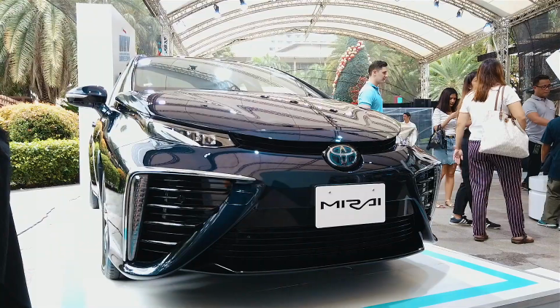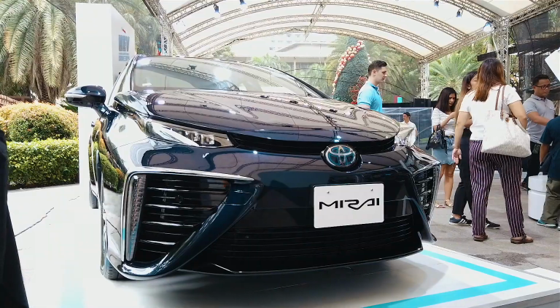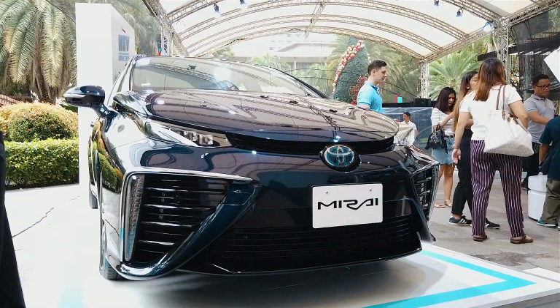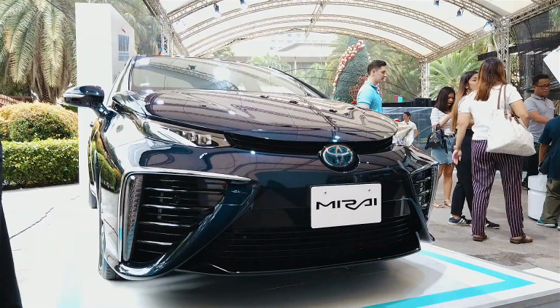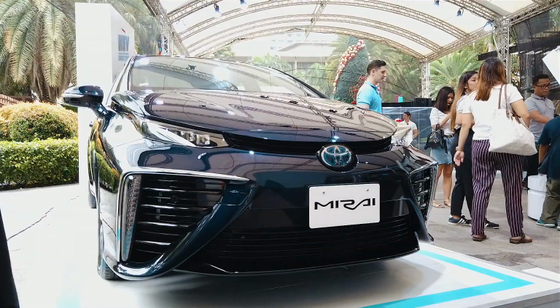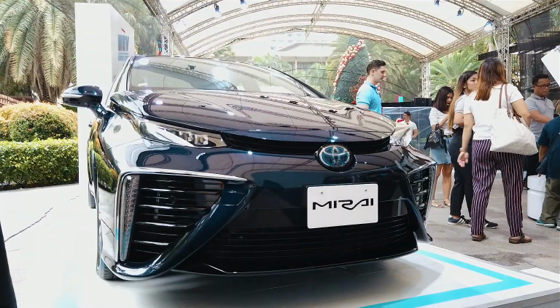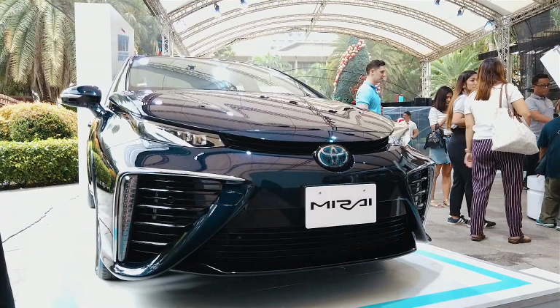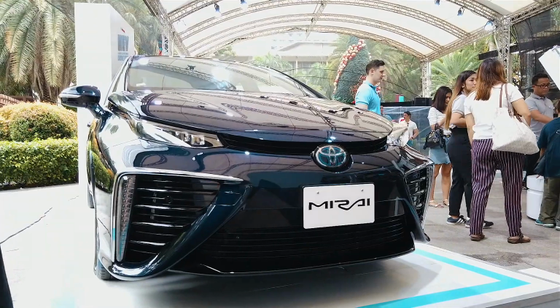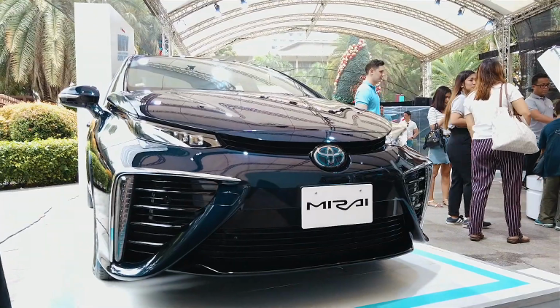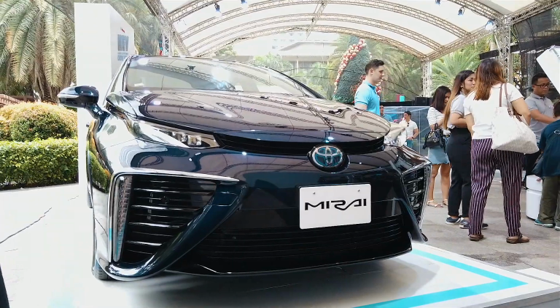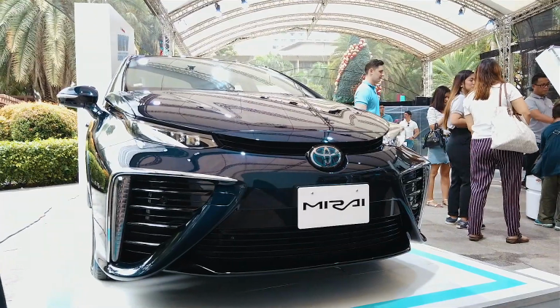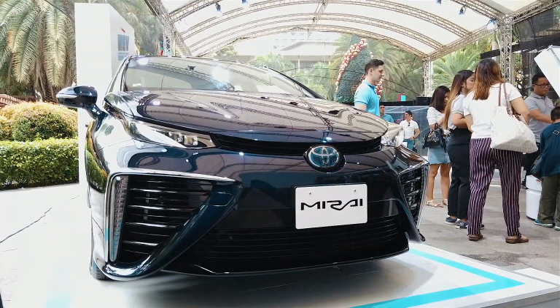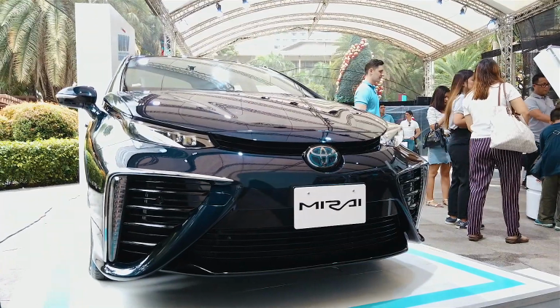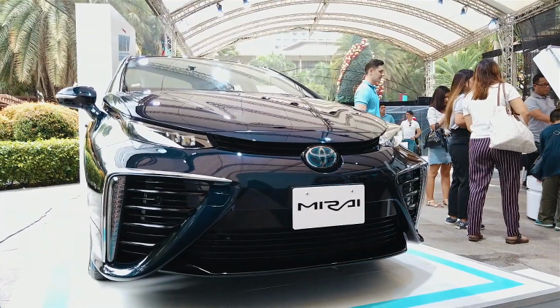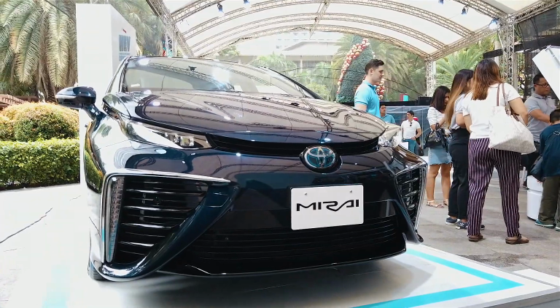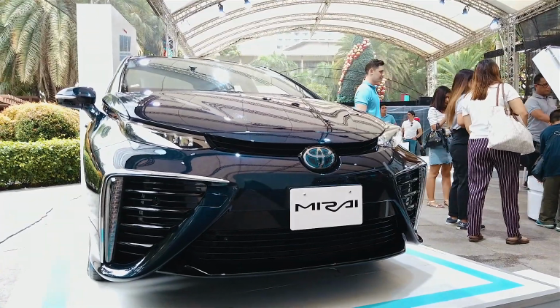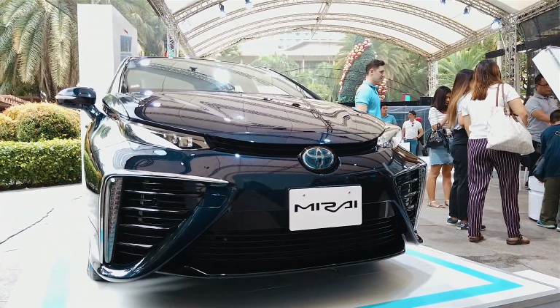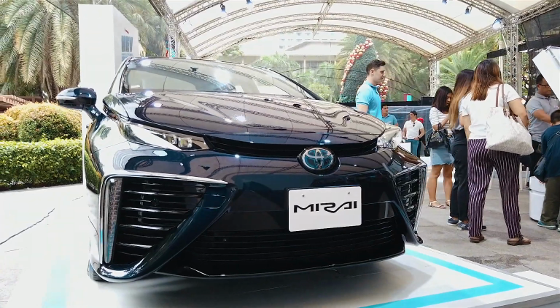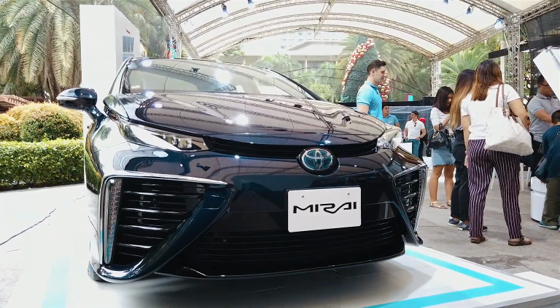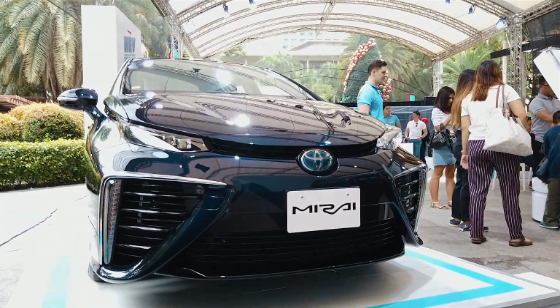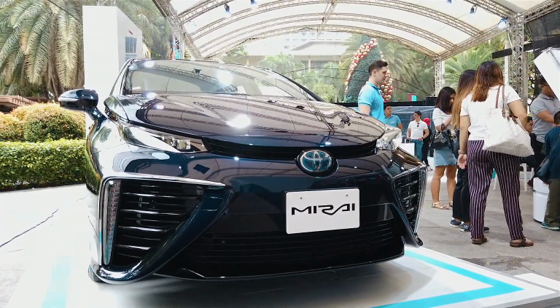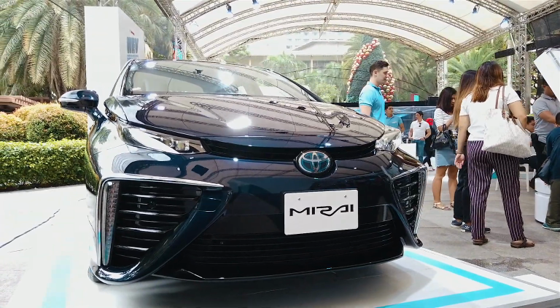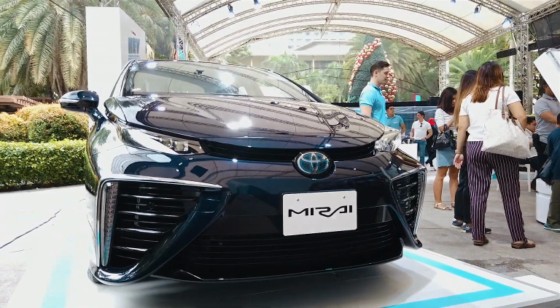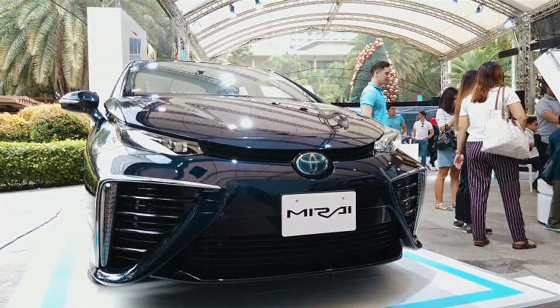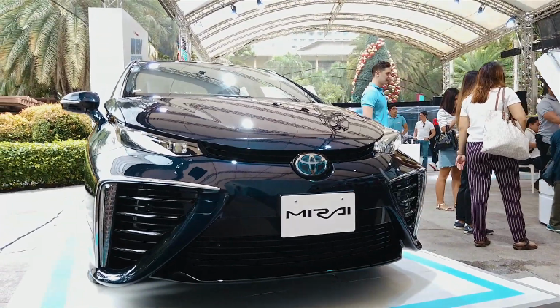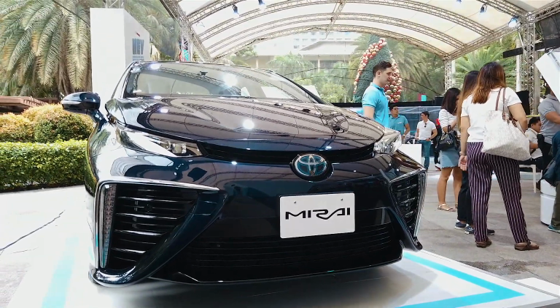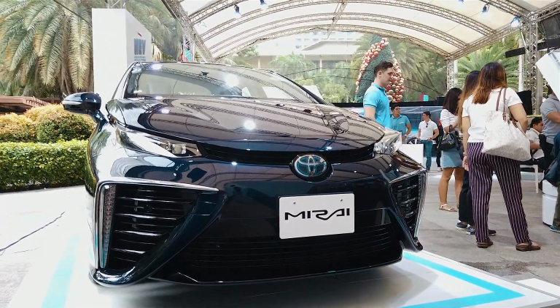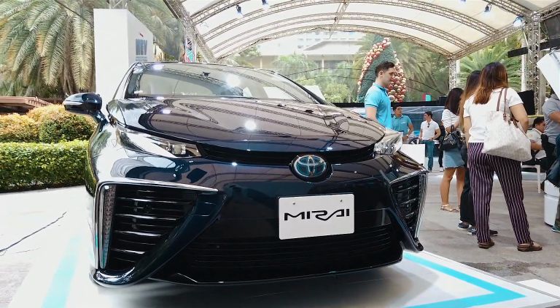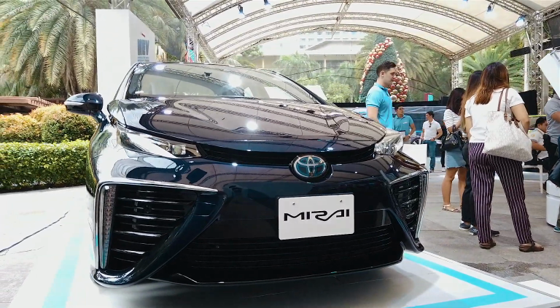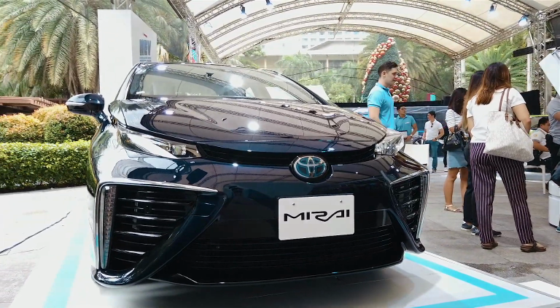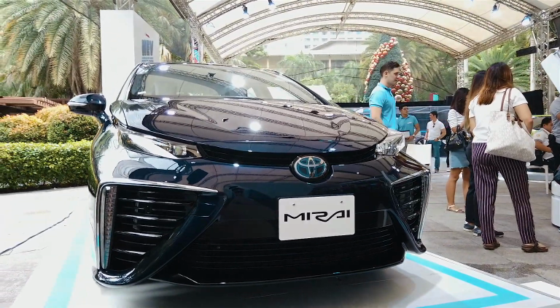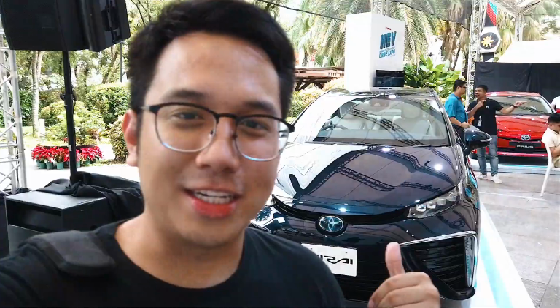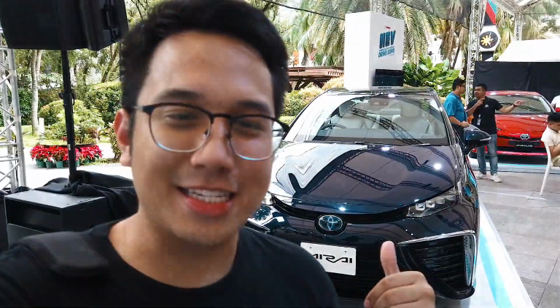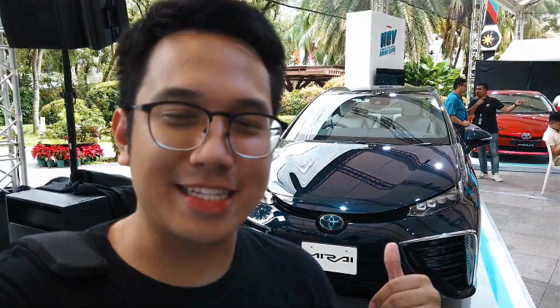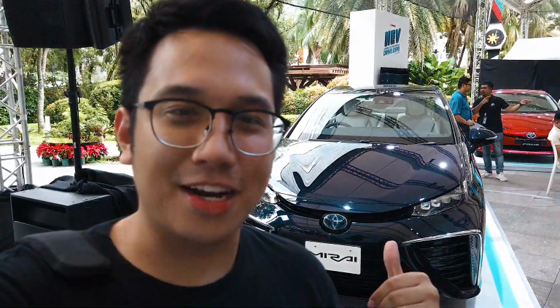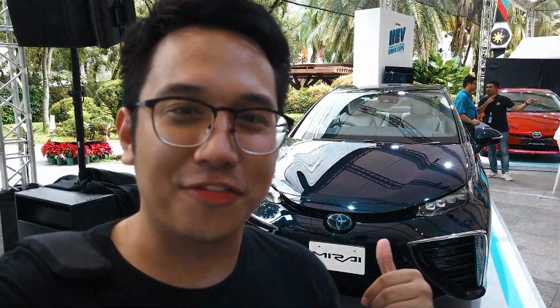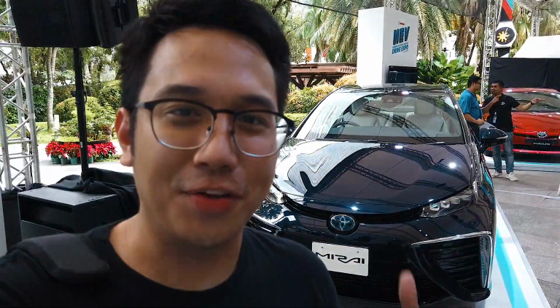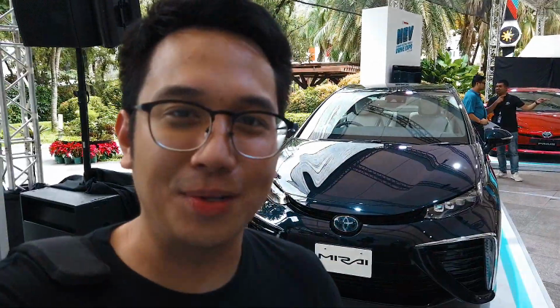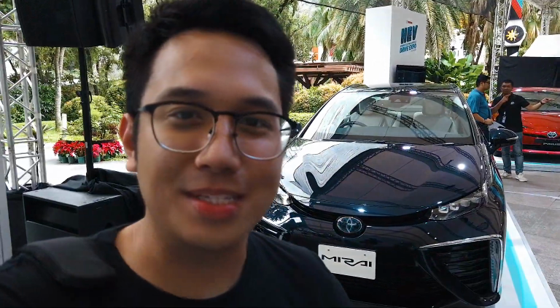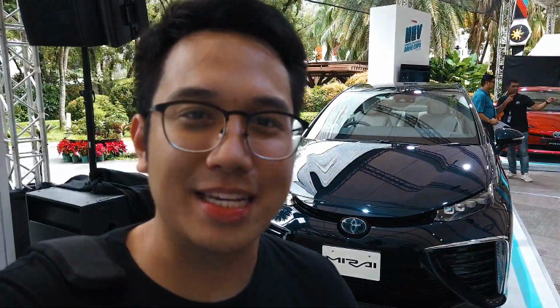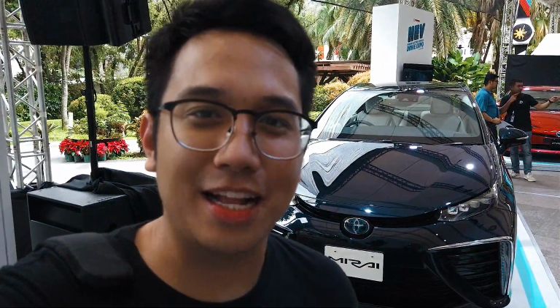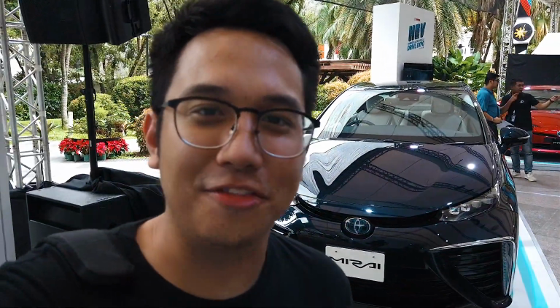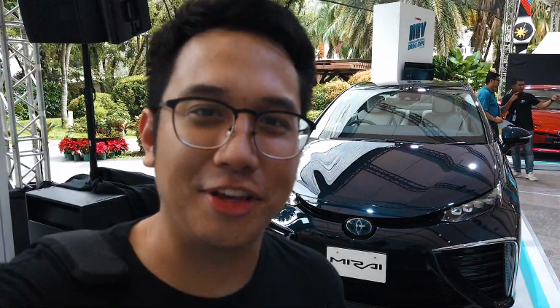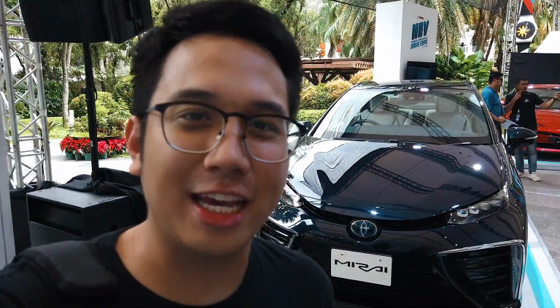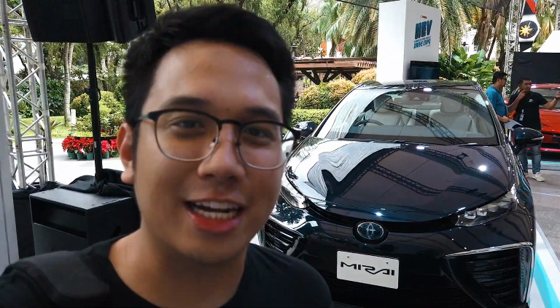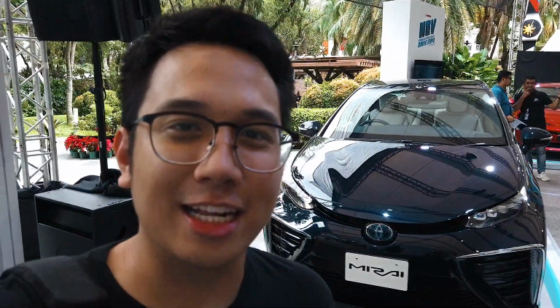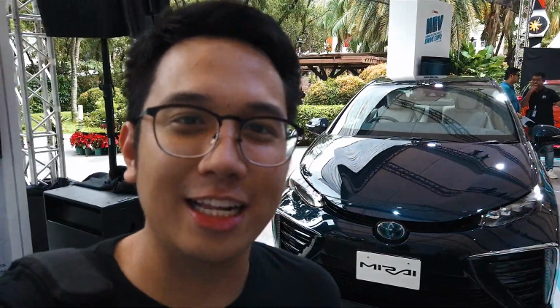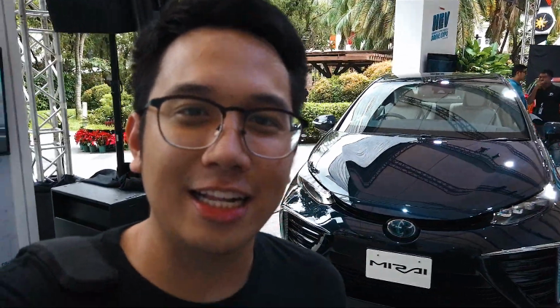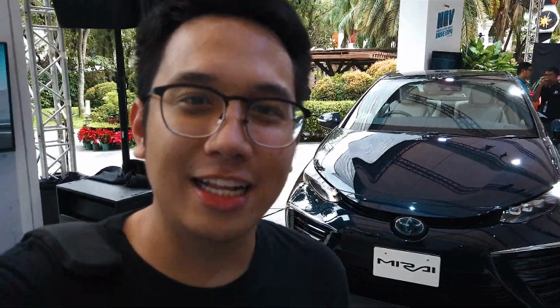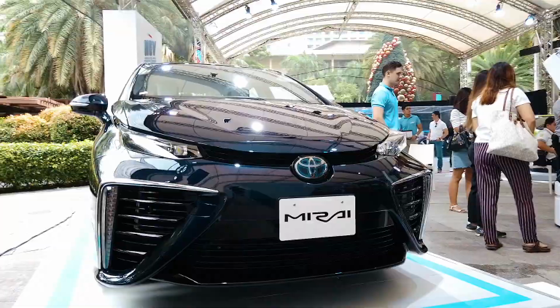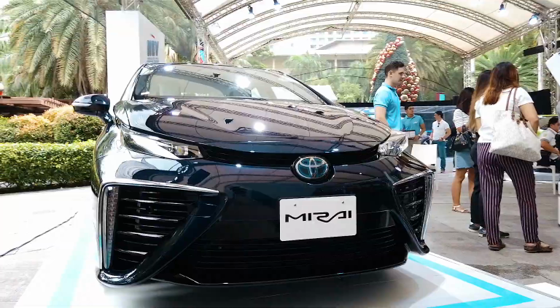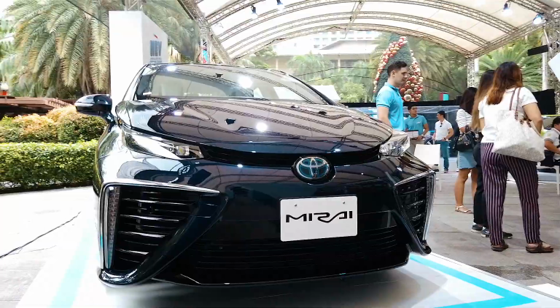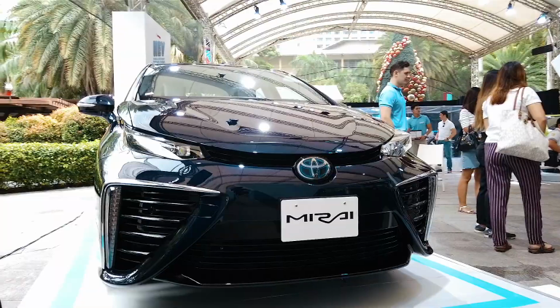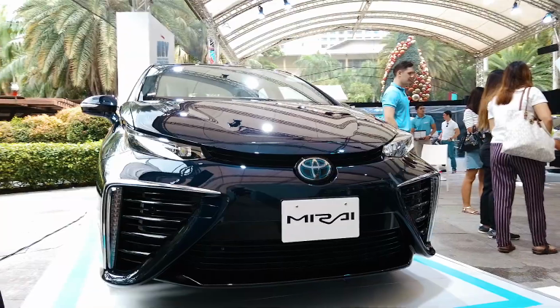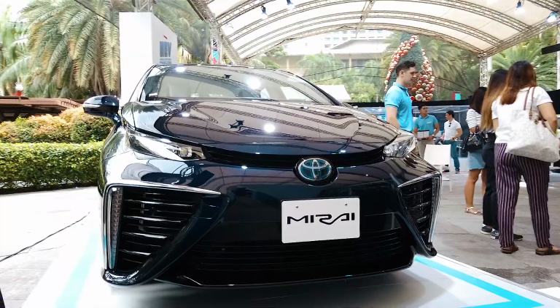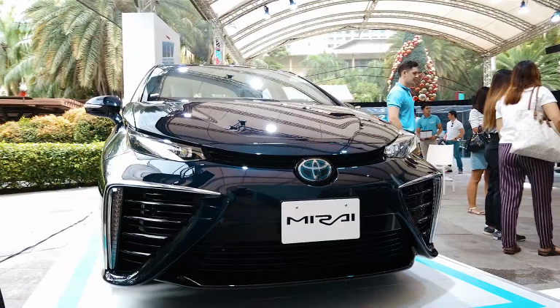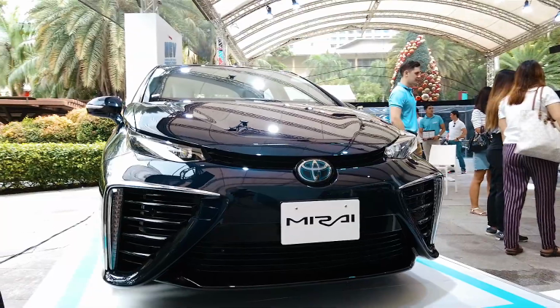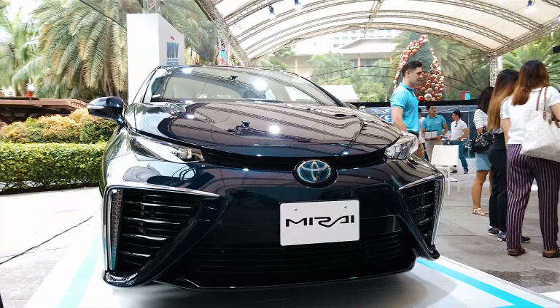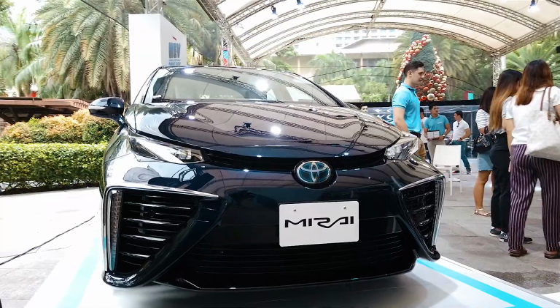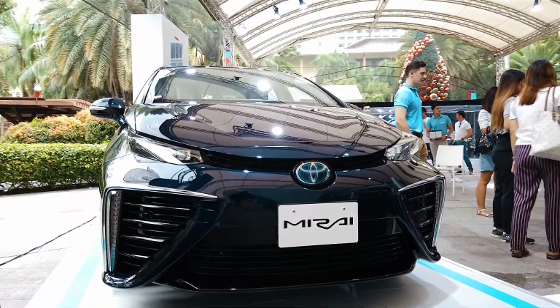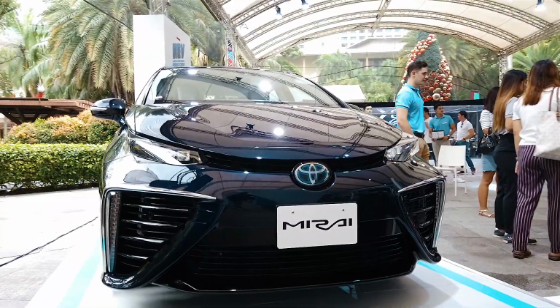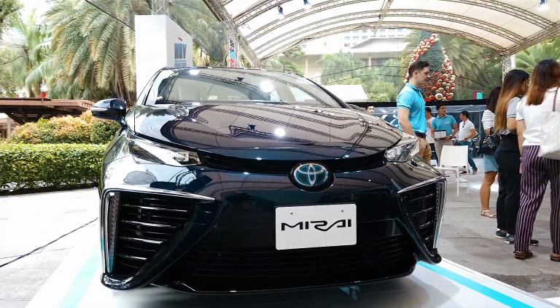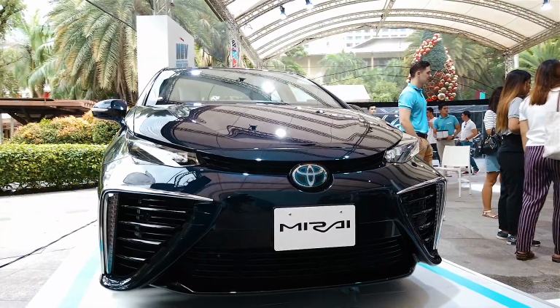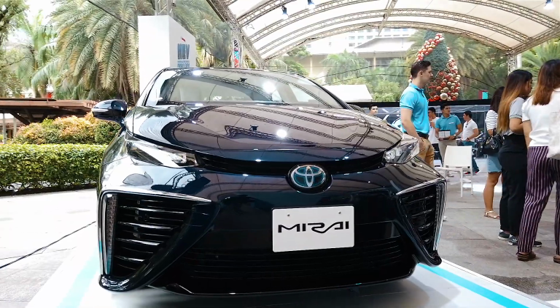Over here we have the Toyota Mirai, which is their fuel cell vehicle, and let's go ahead and check it out.